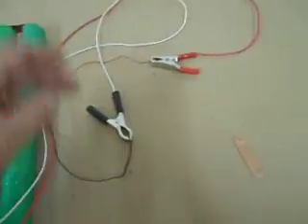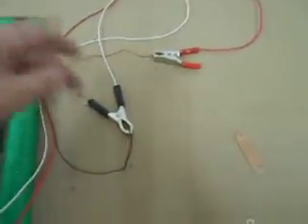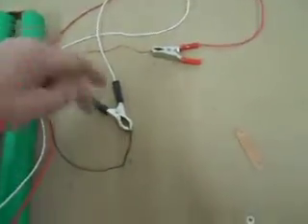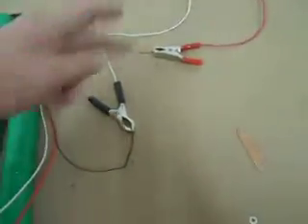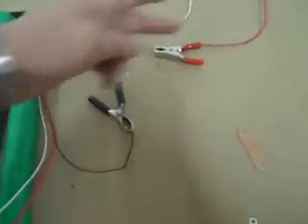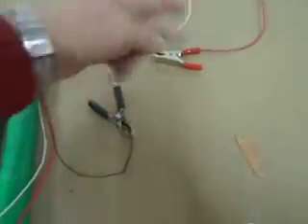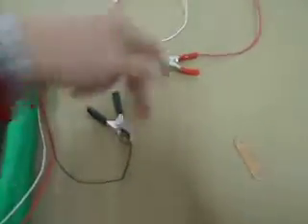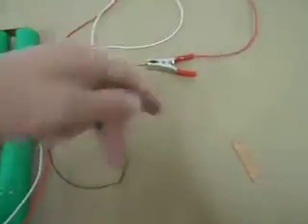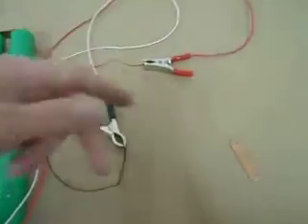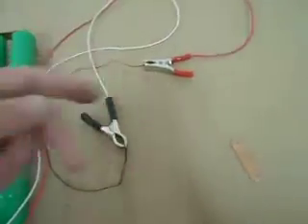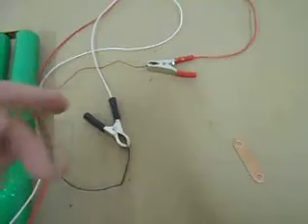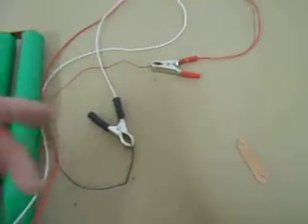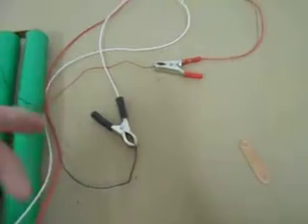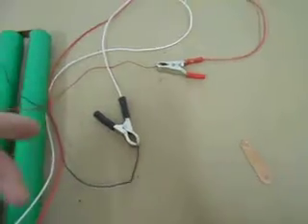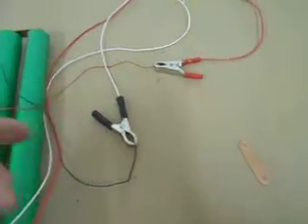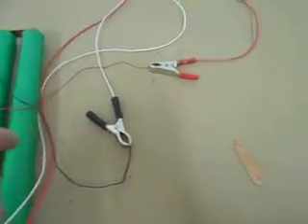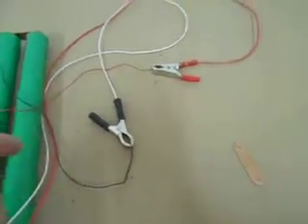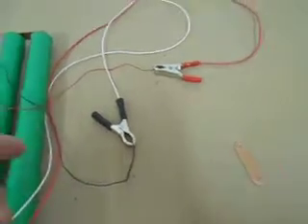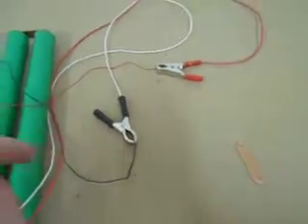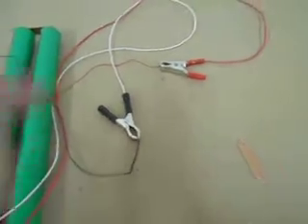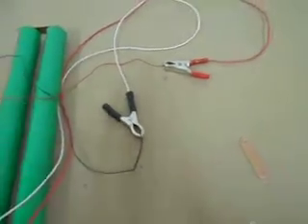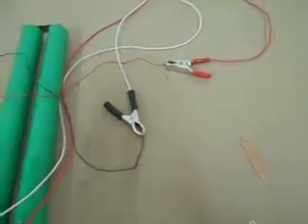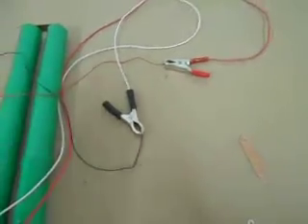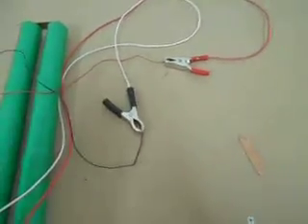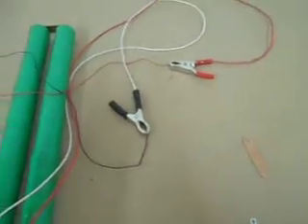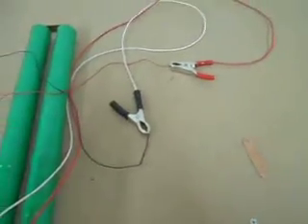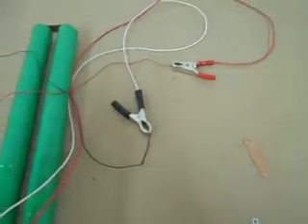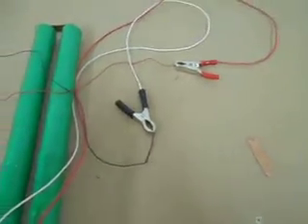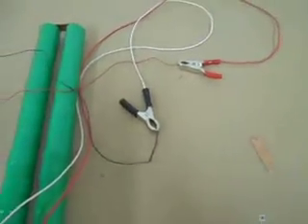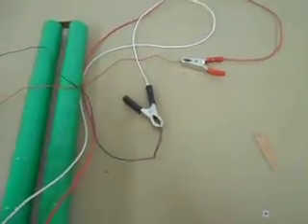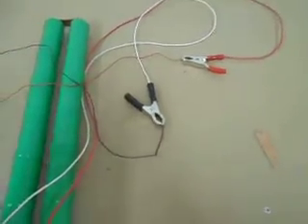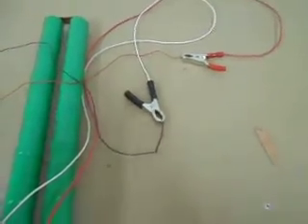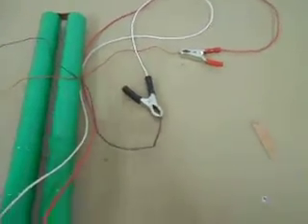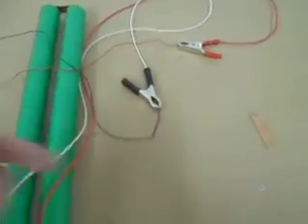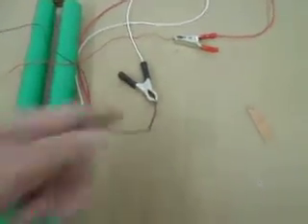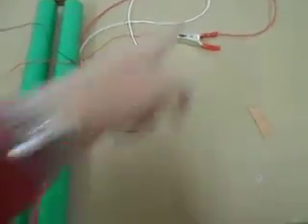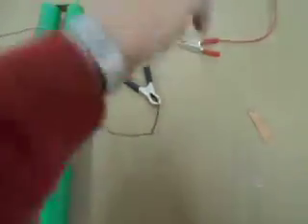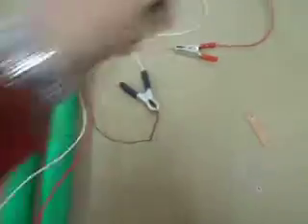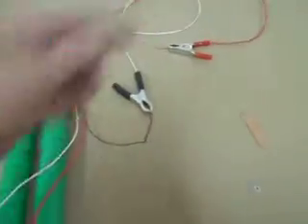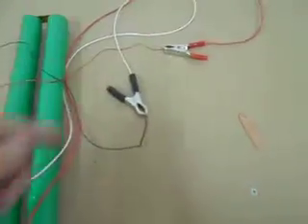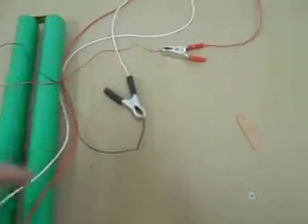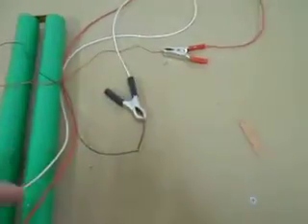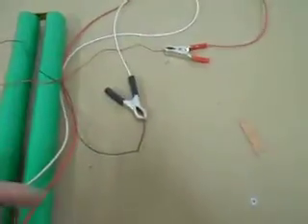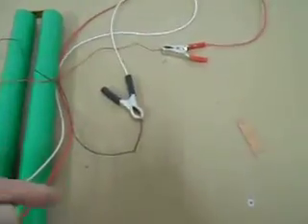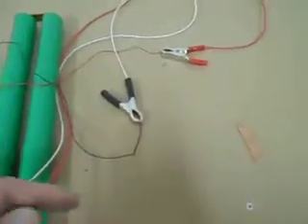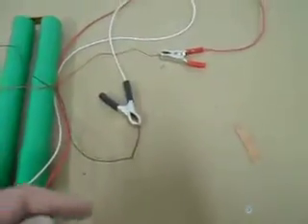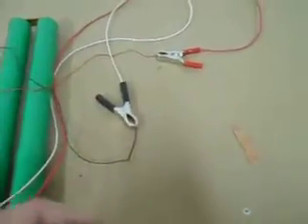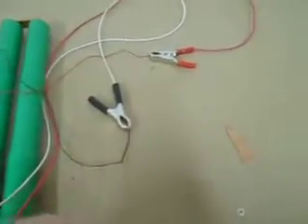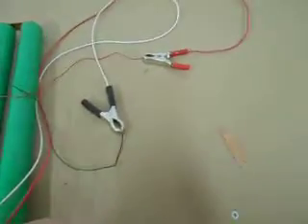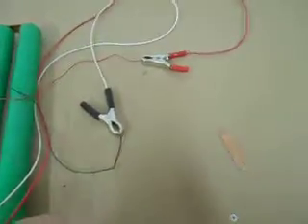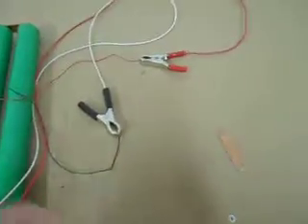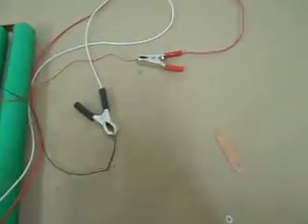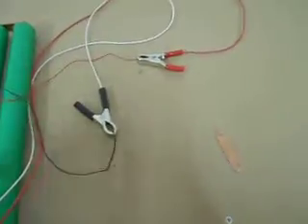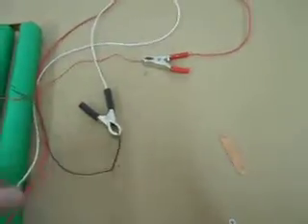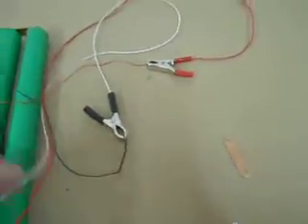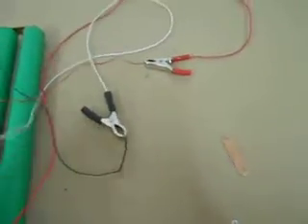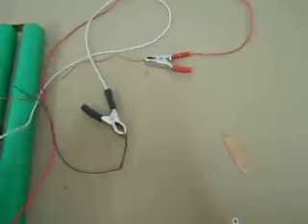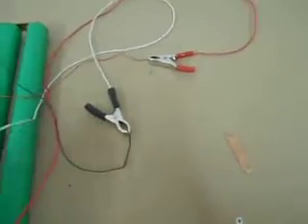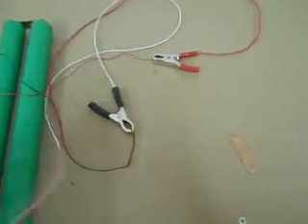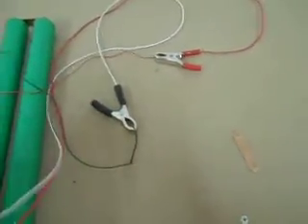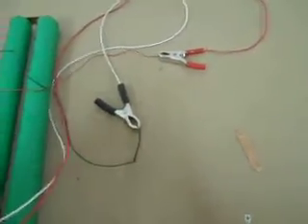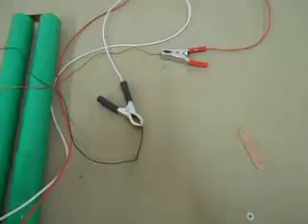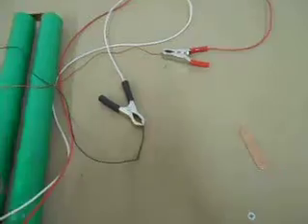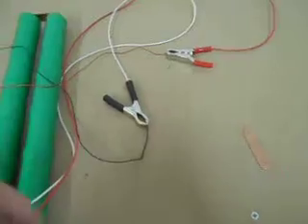I've just put a couple of crocodile clips on it — no safety whatsoever. If you touch those together it'll short out and burn out the wires.